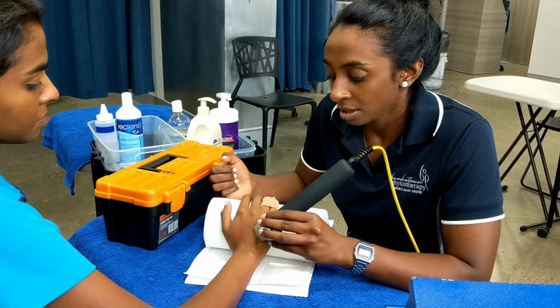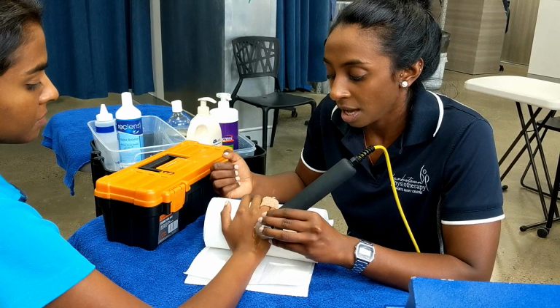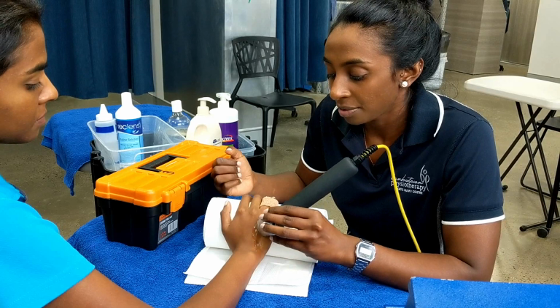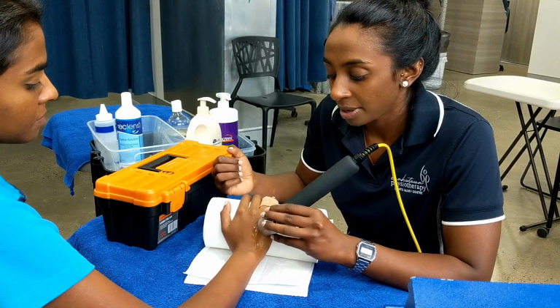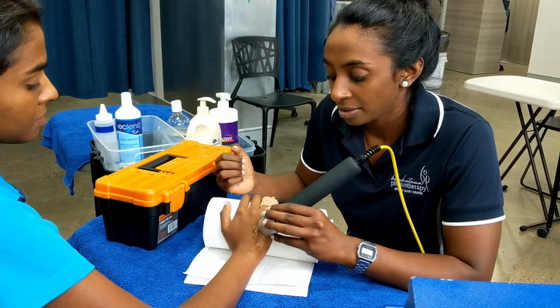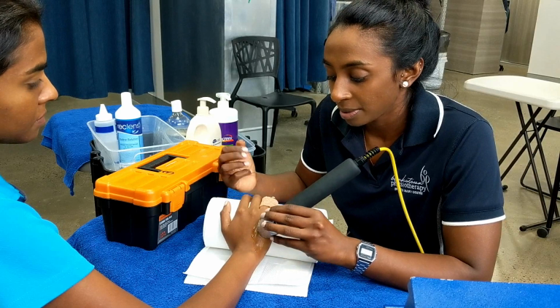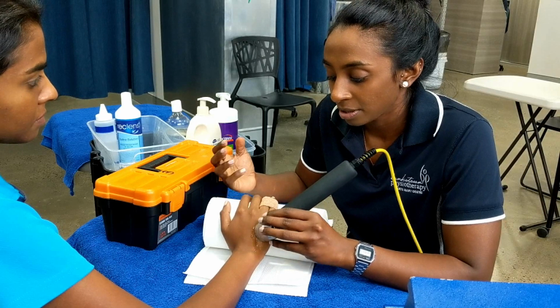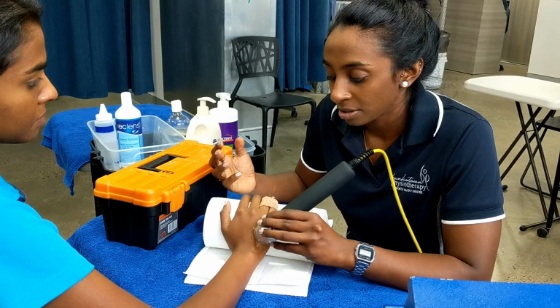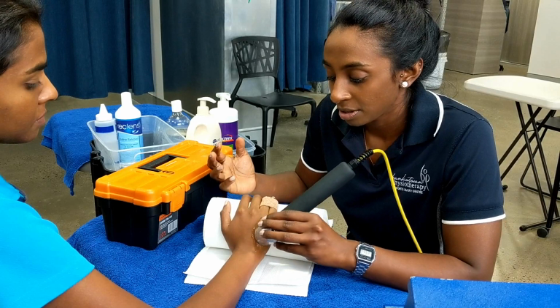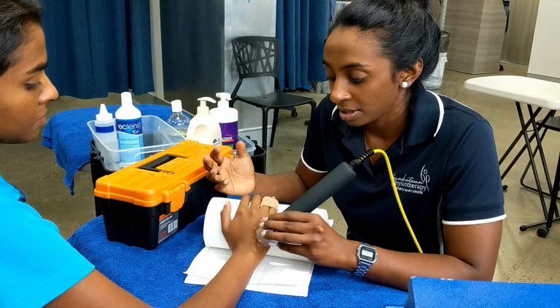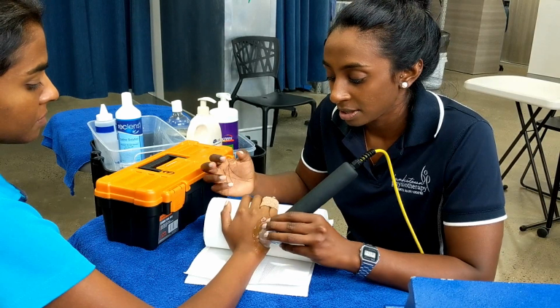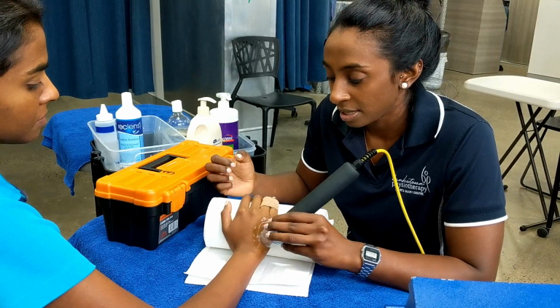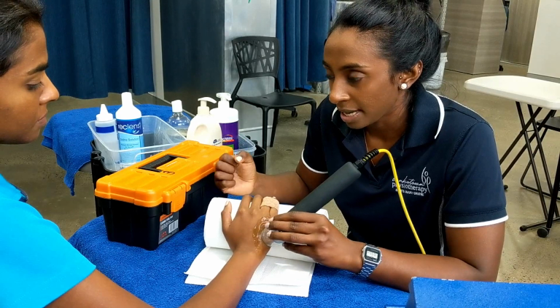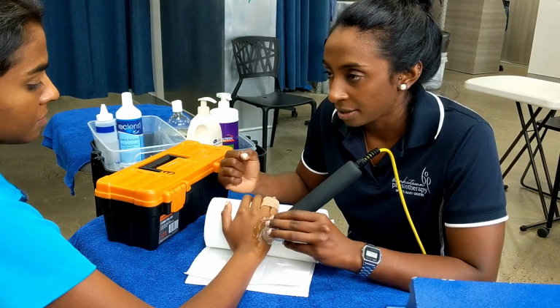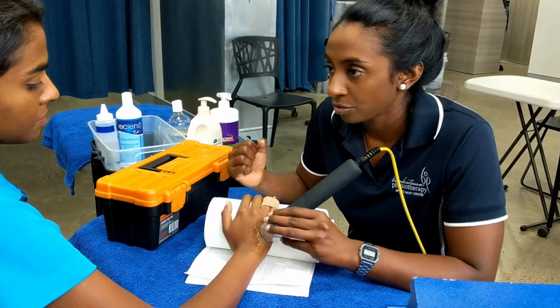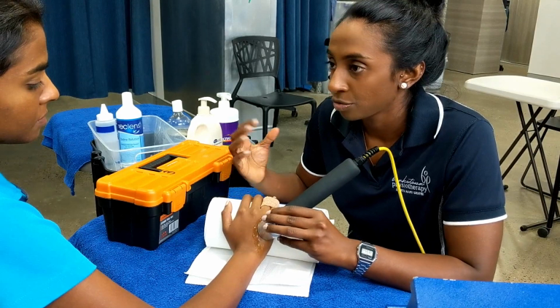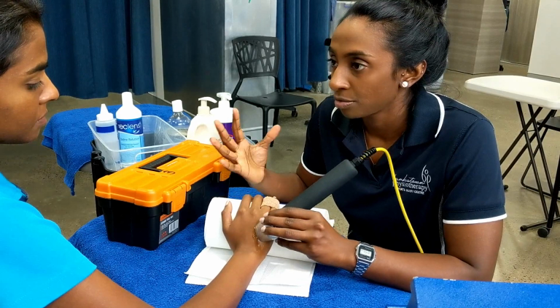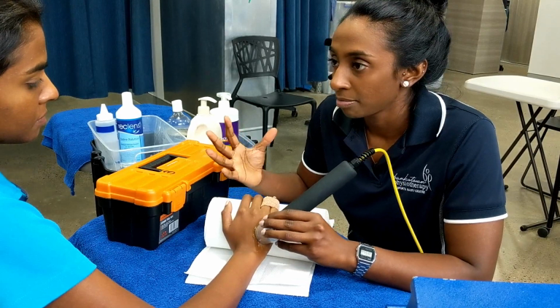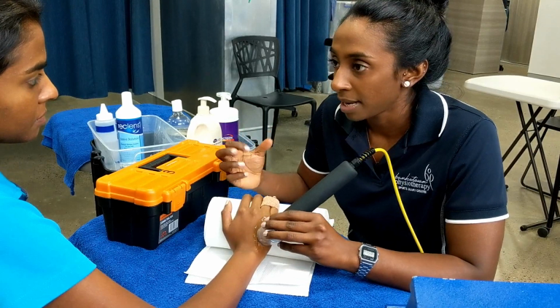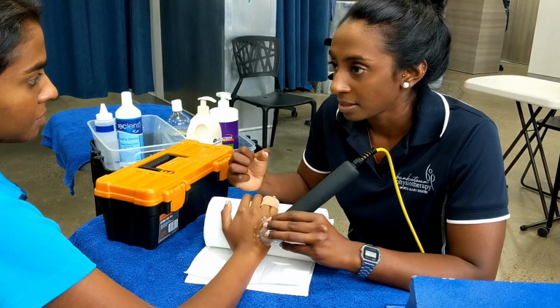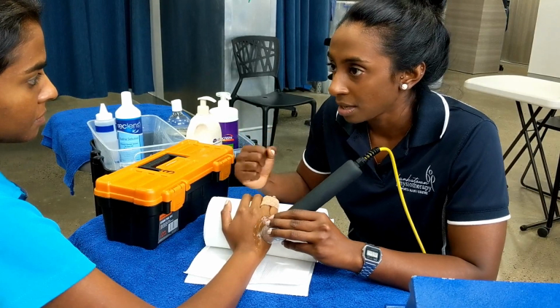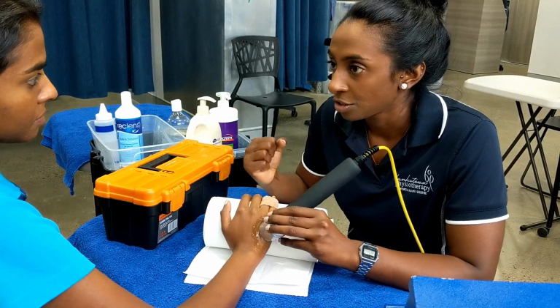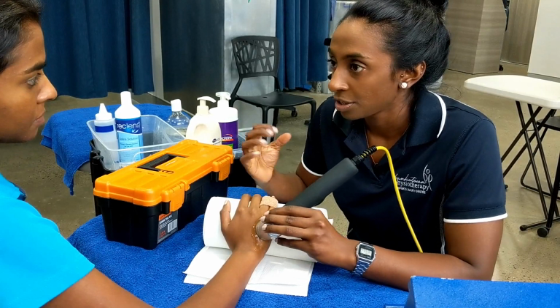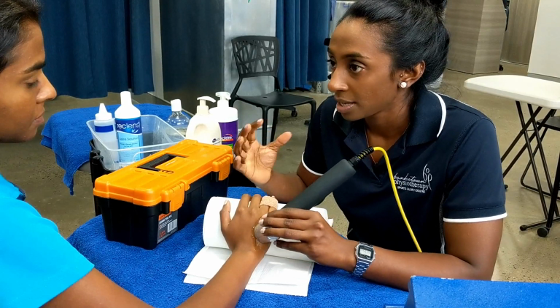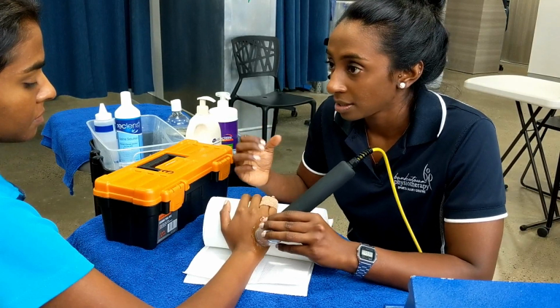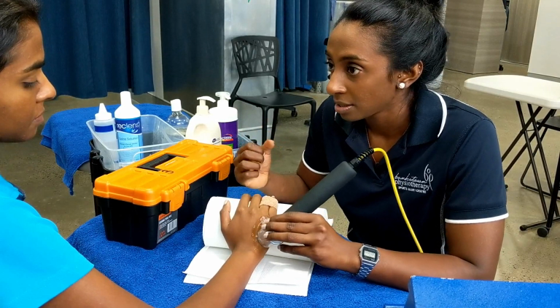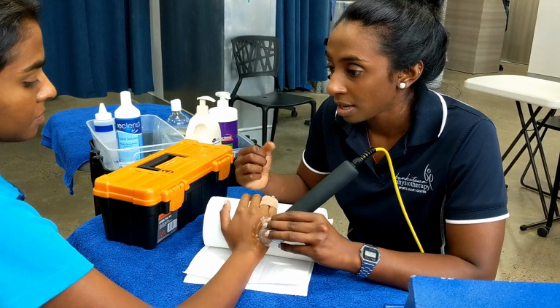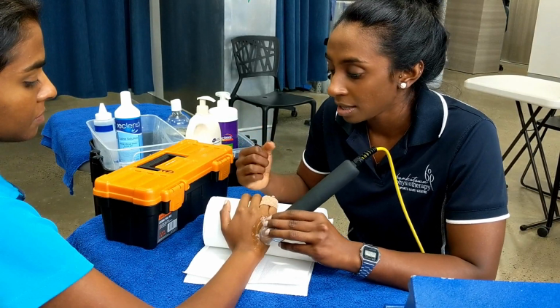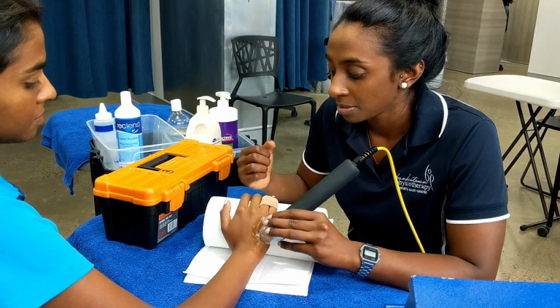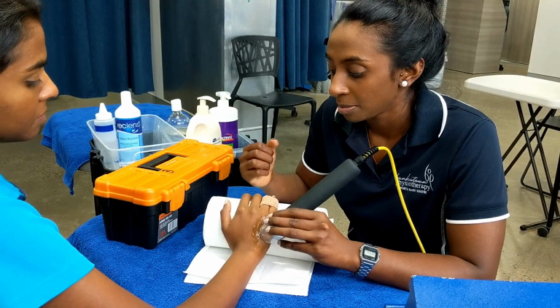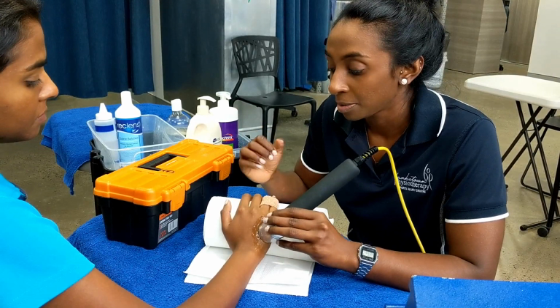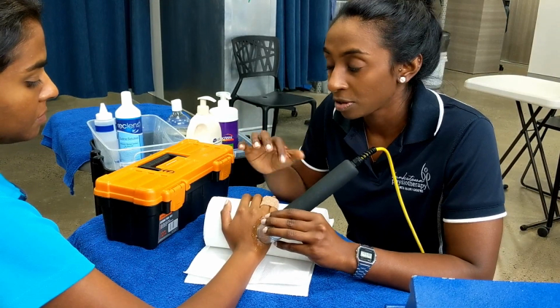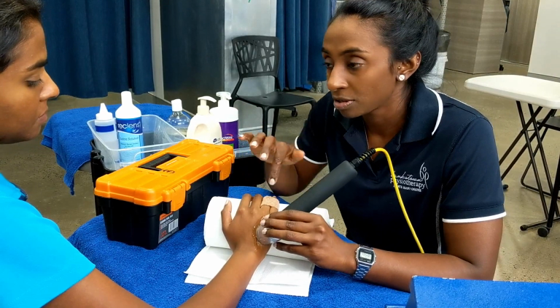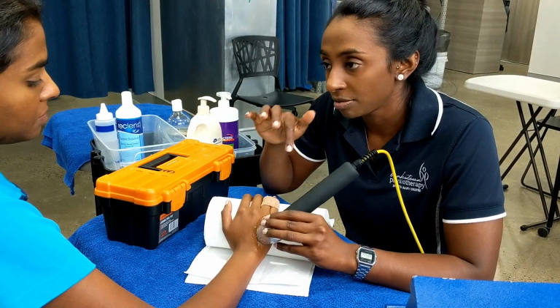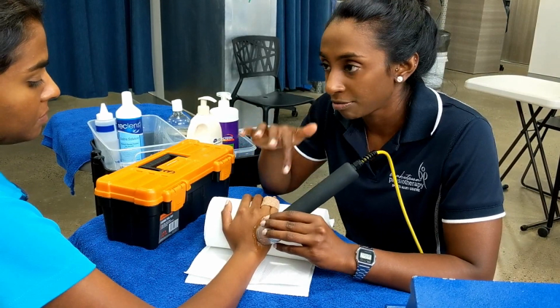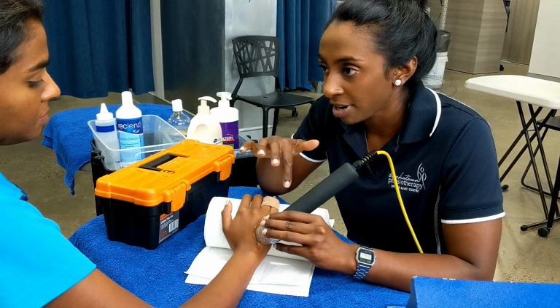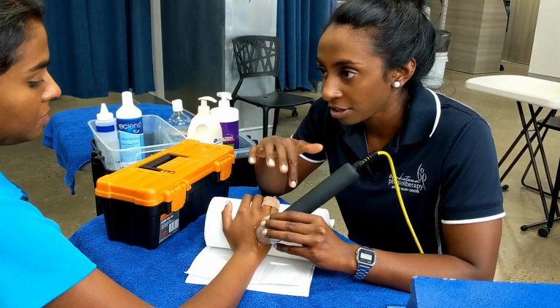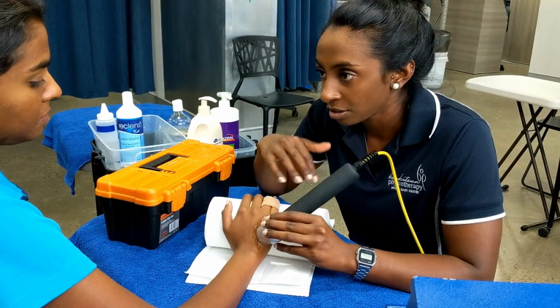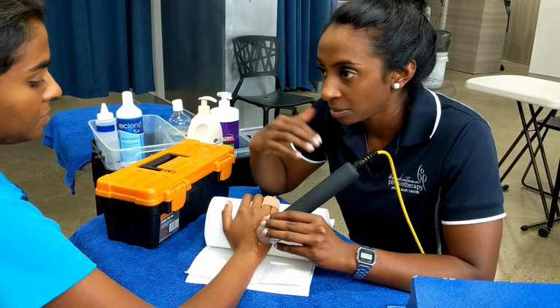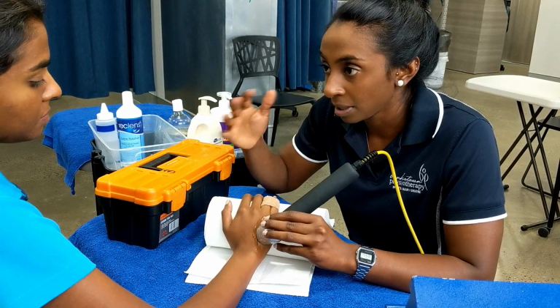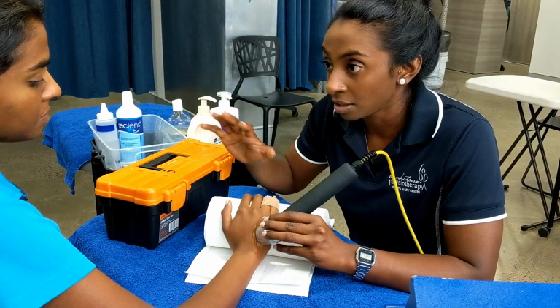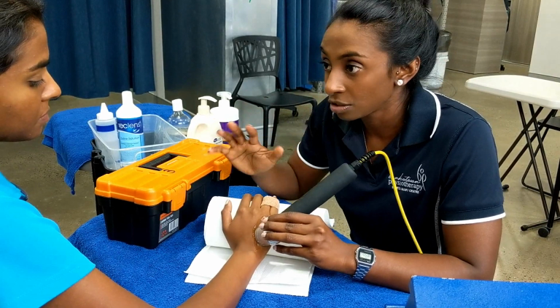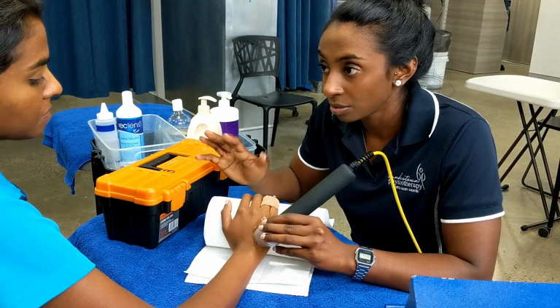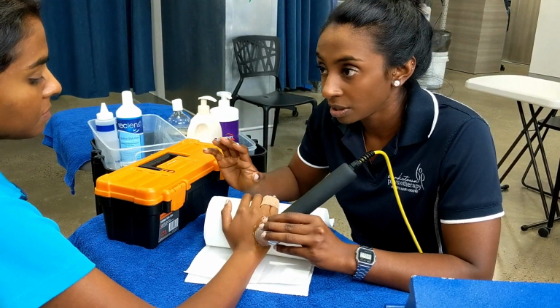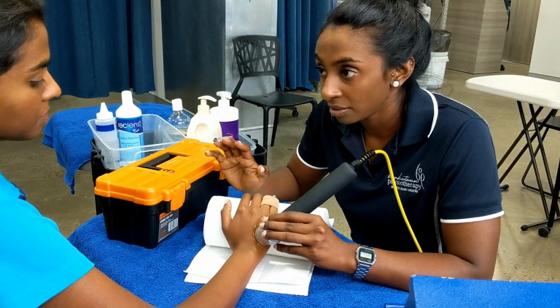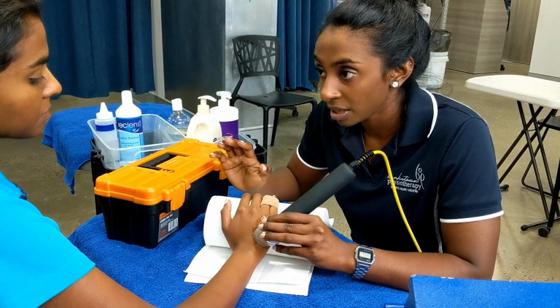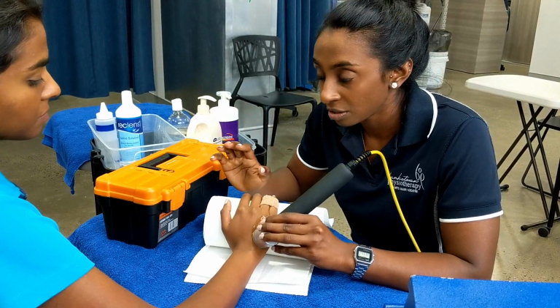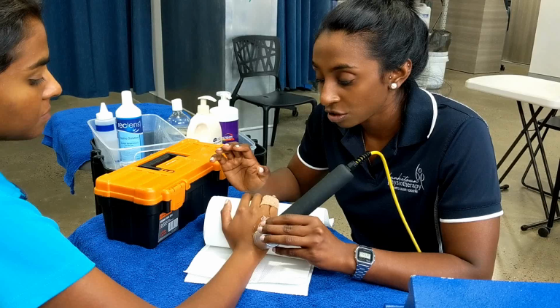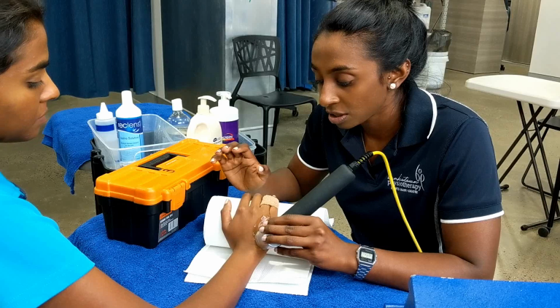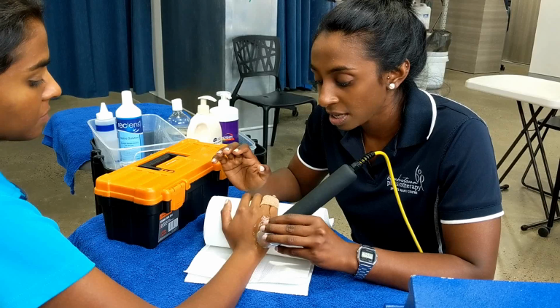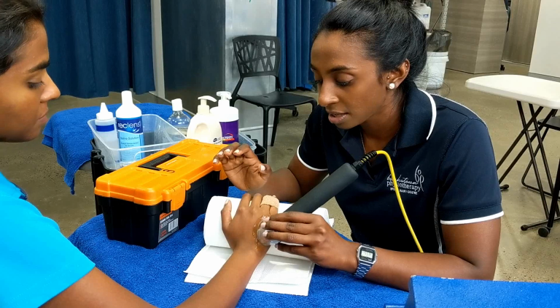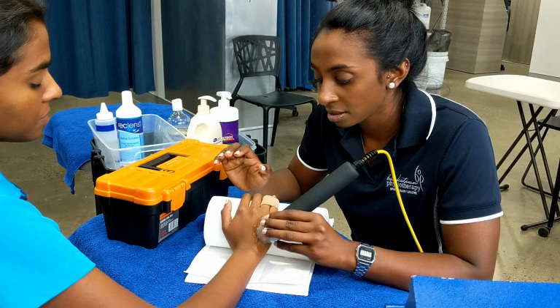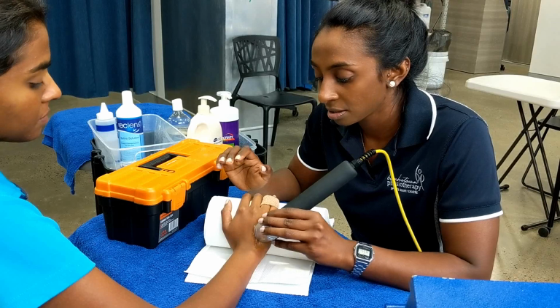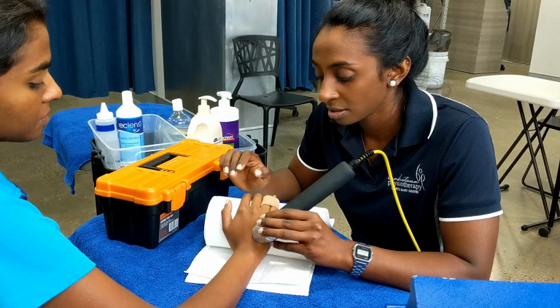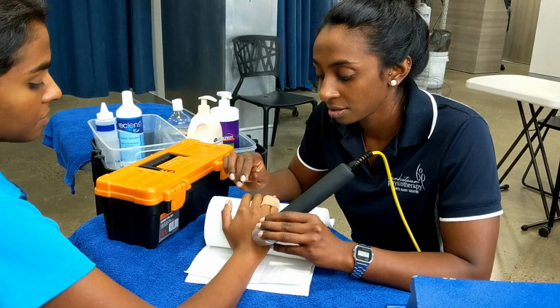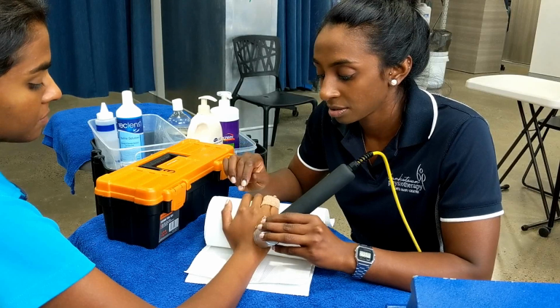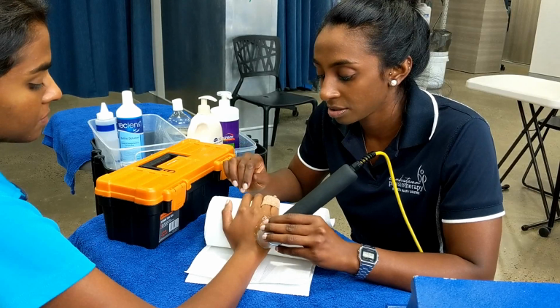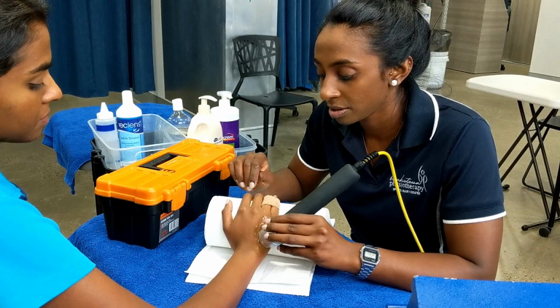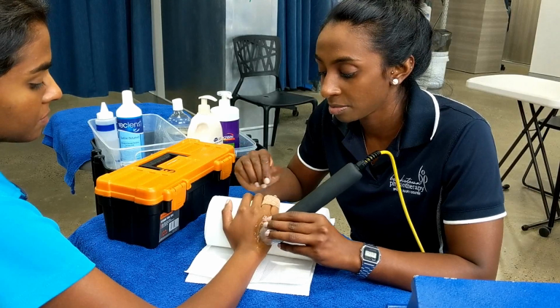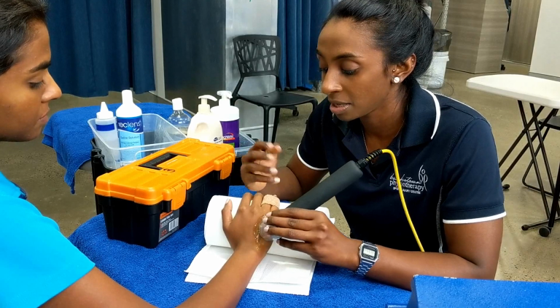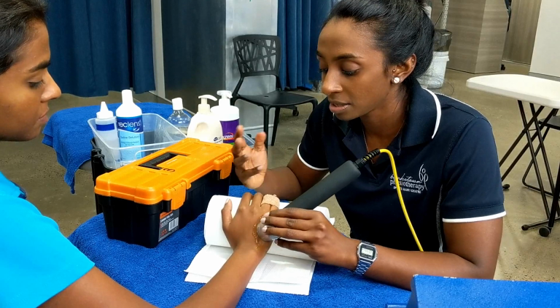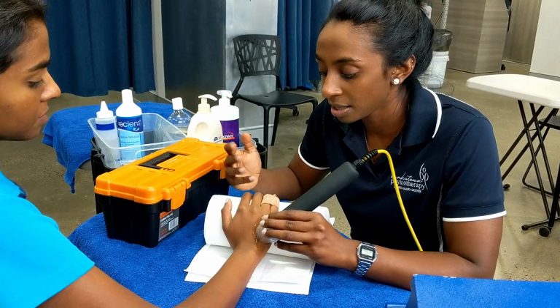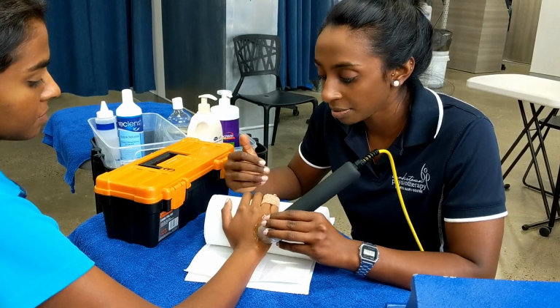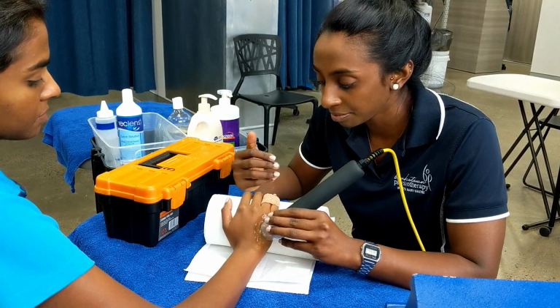Other ways we can do this is through massage or exercise, but because of the fracture we can't do any of them just yet, so in the meantime we use this.